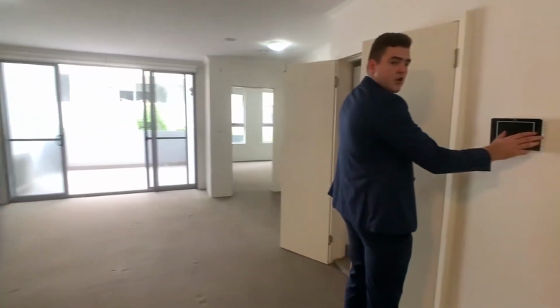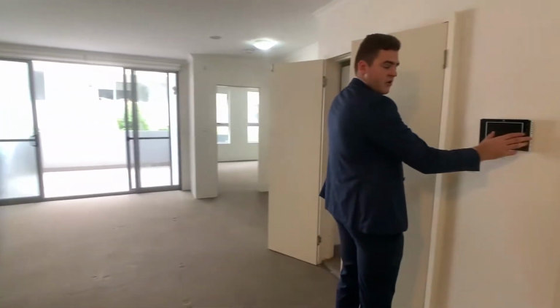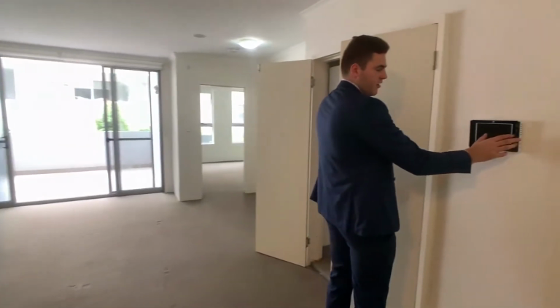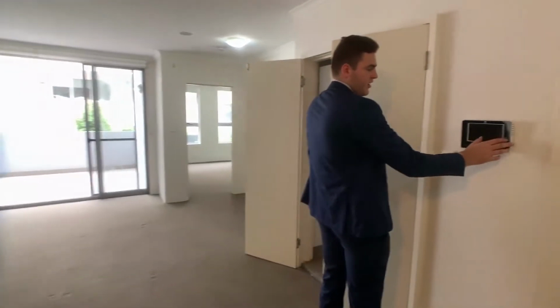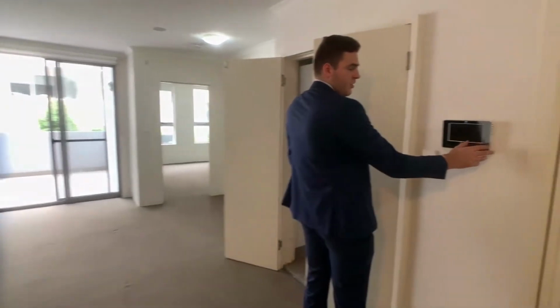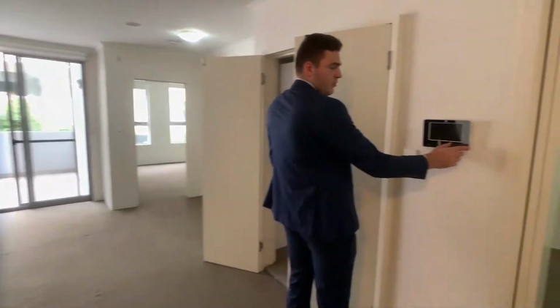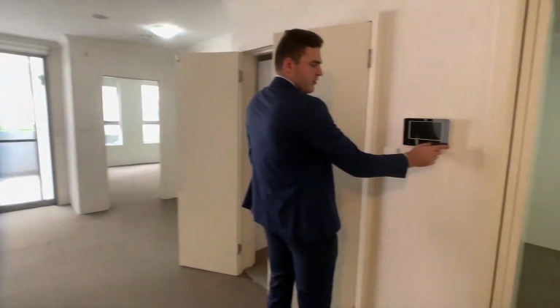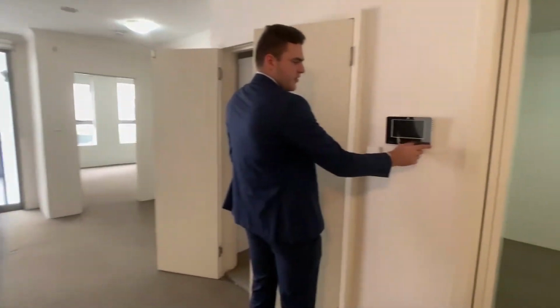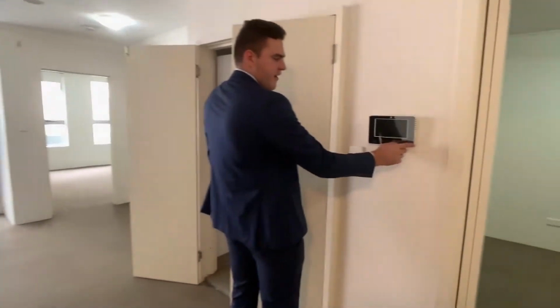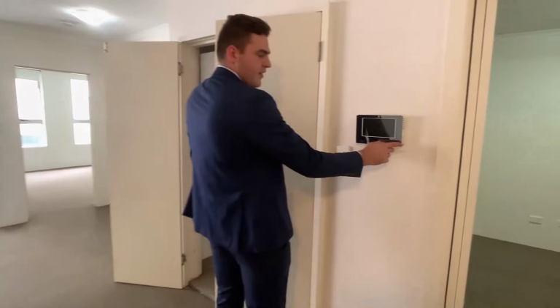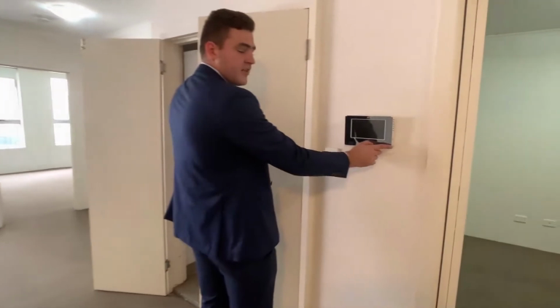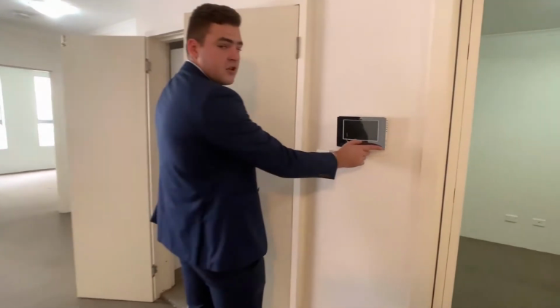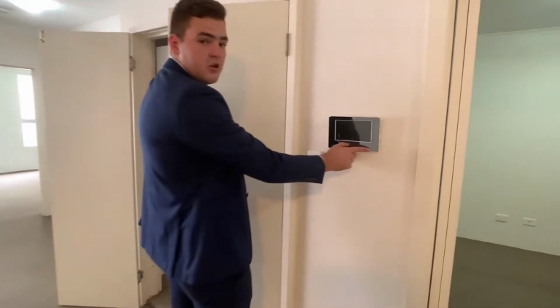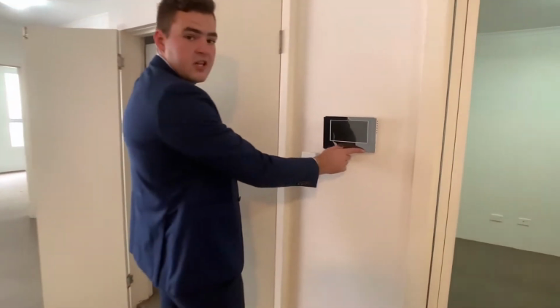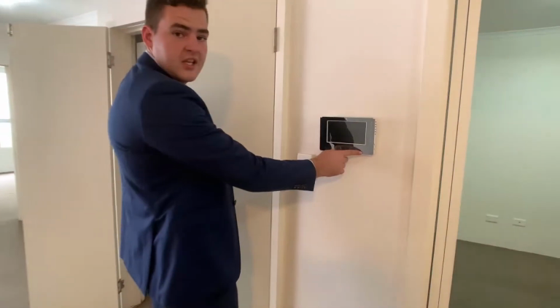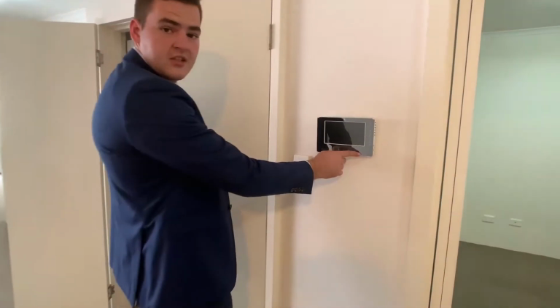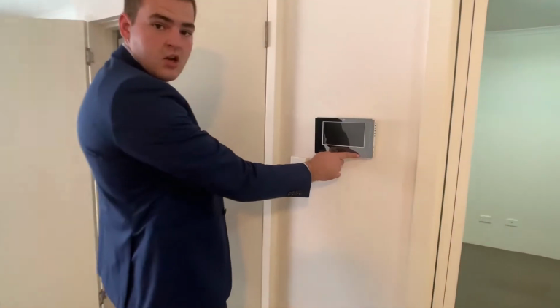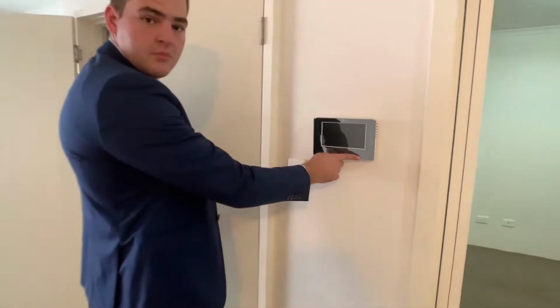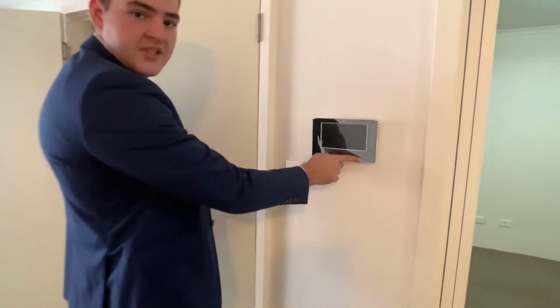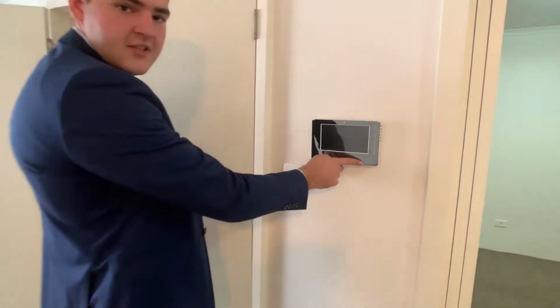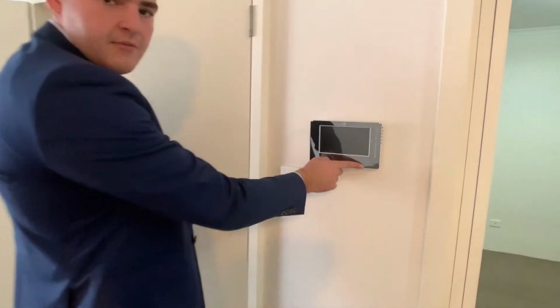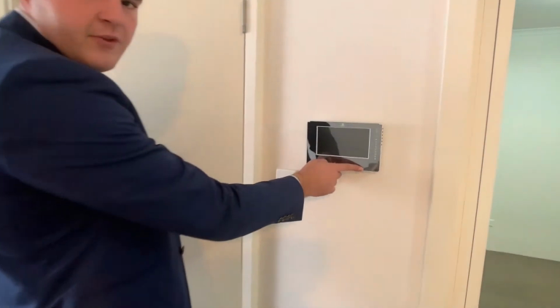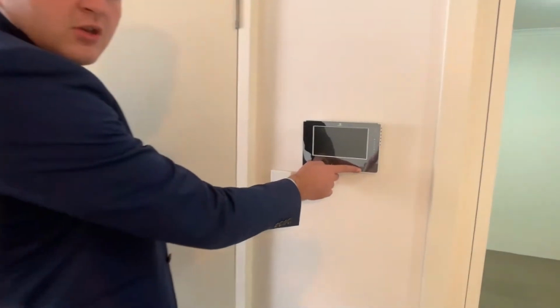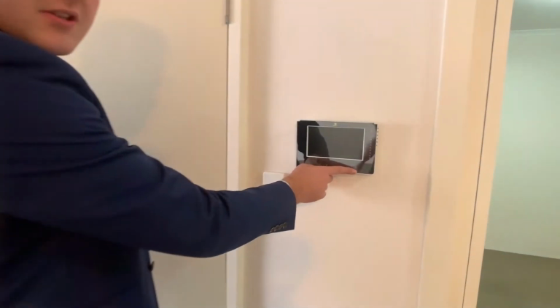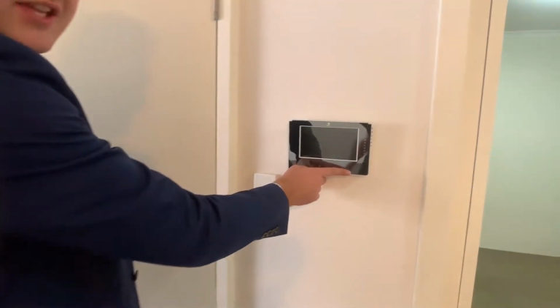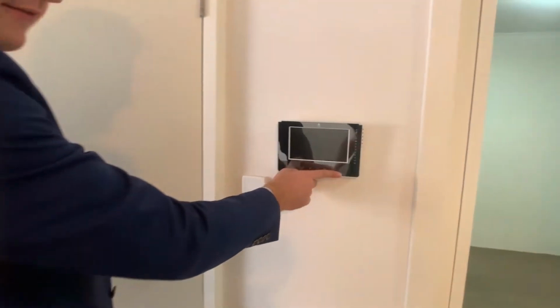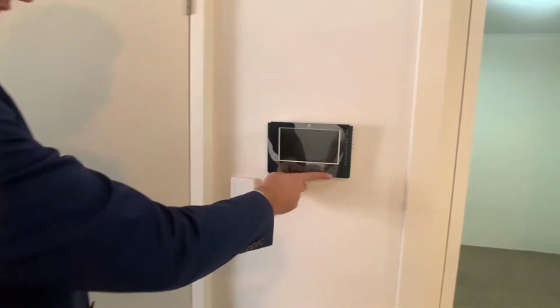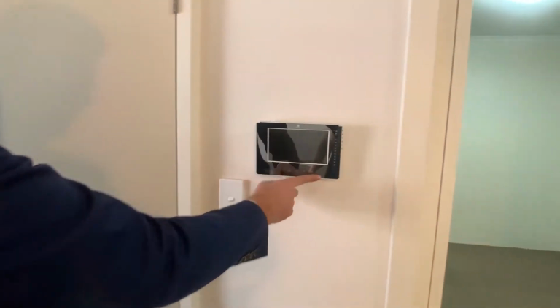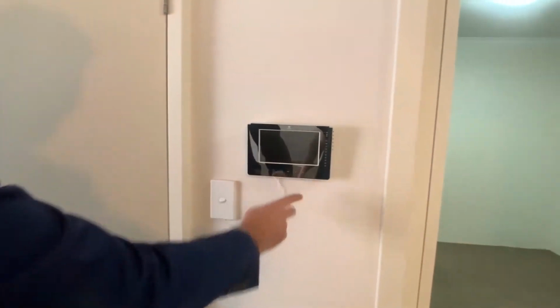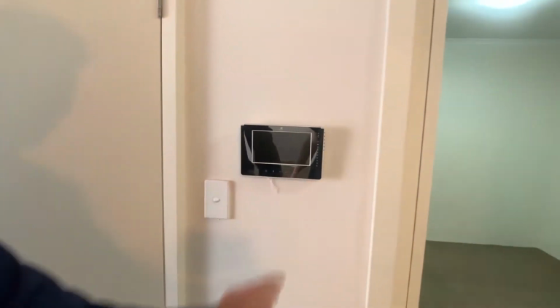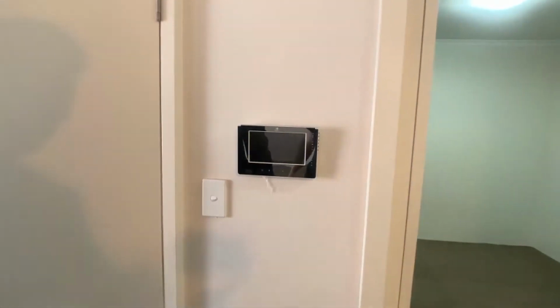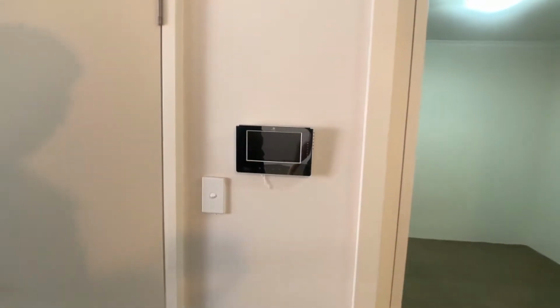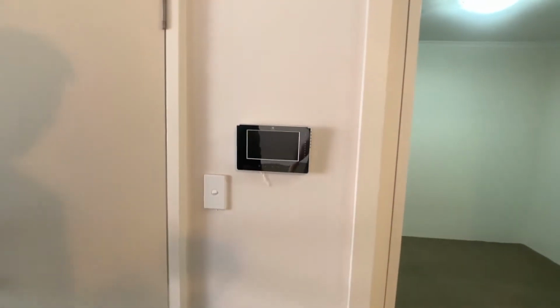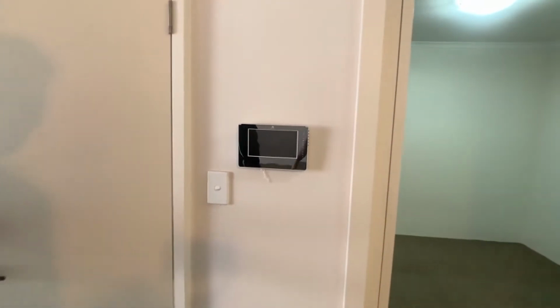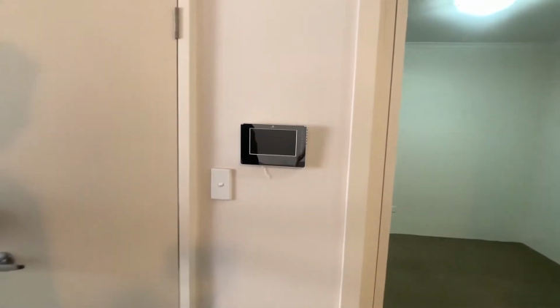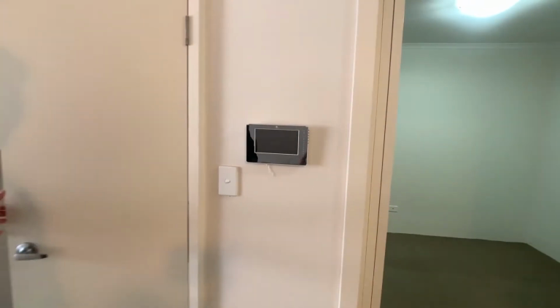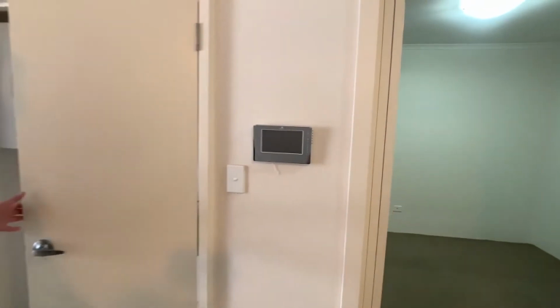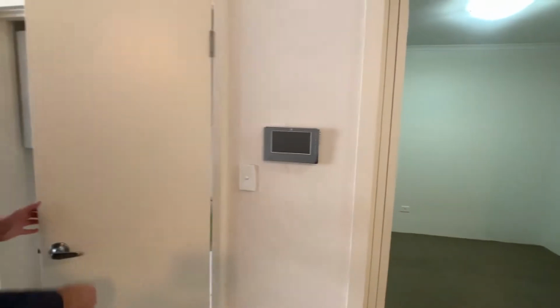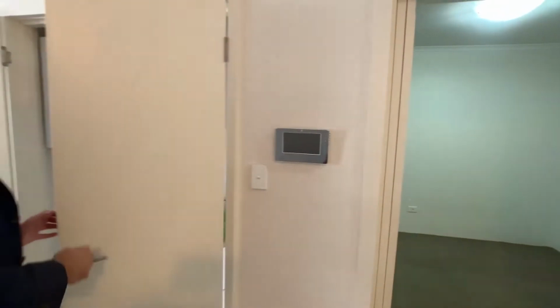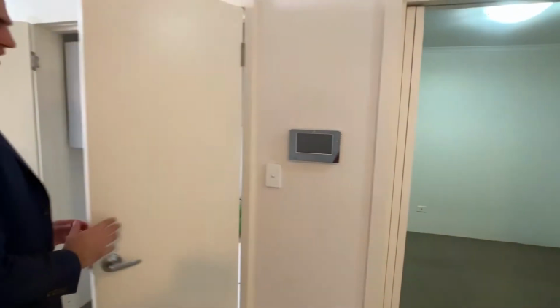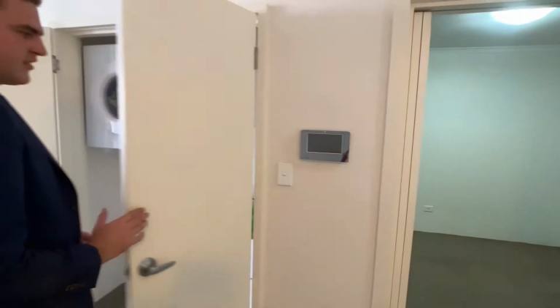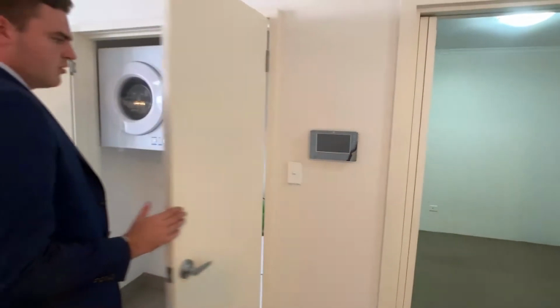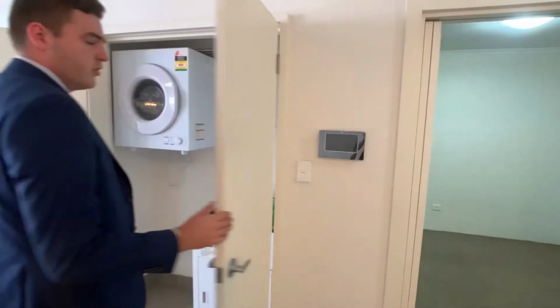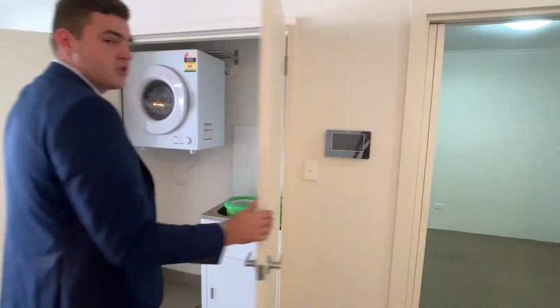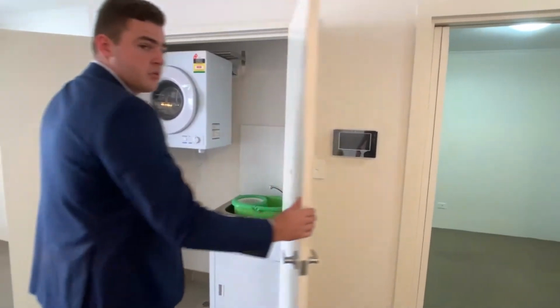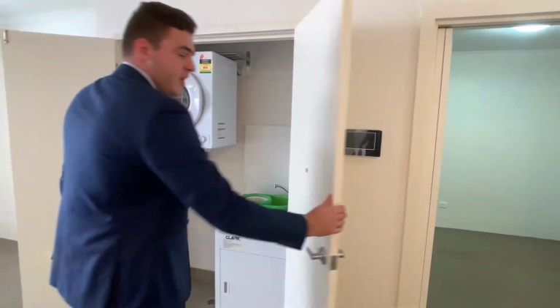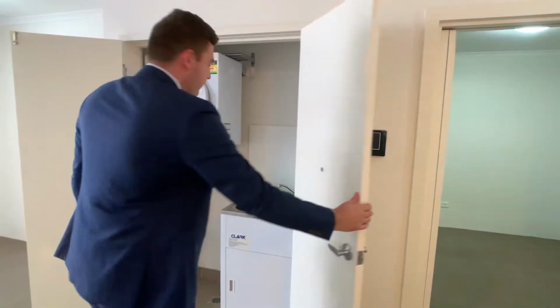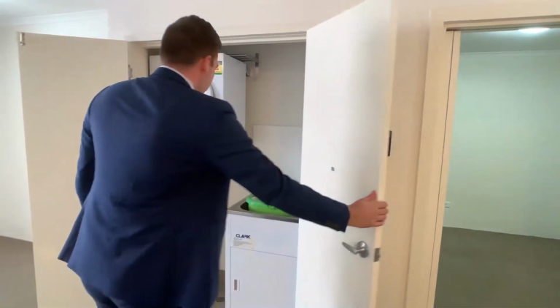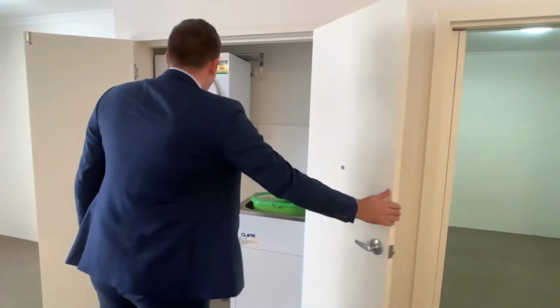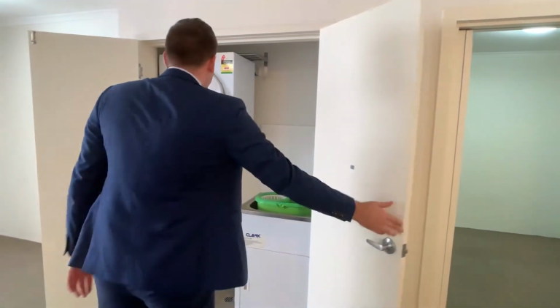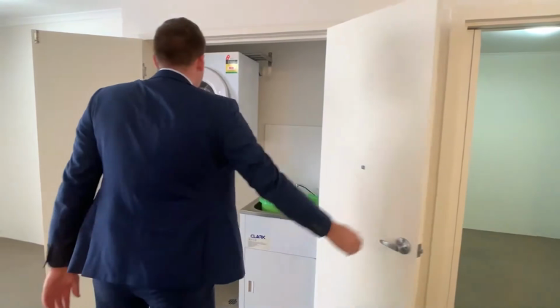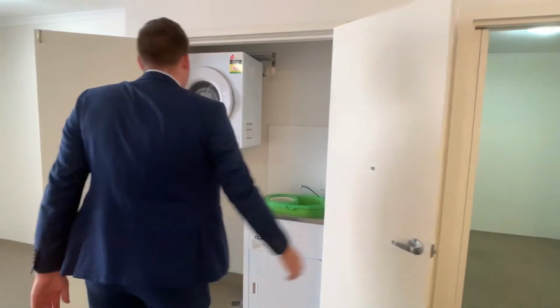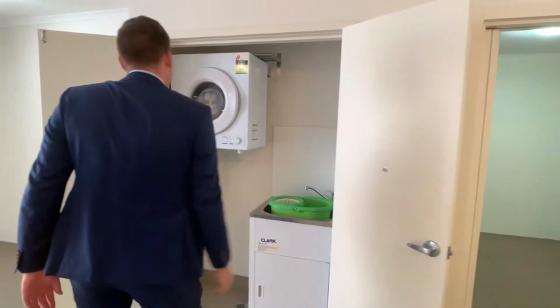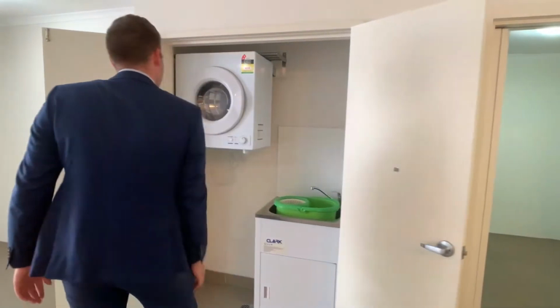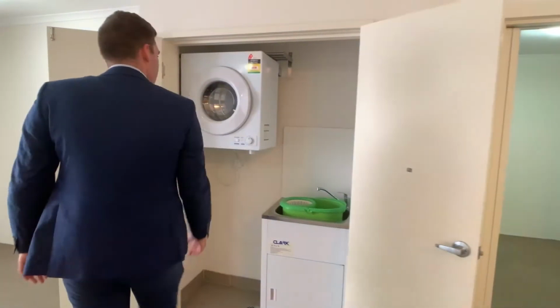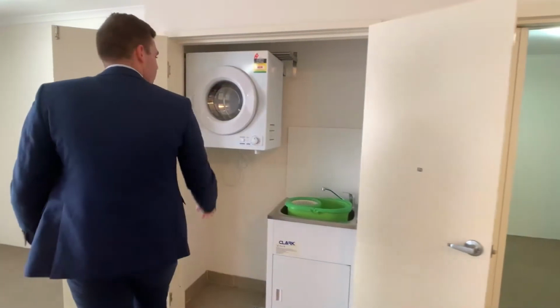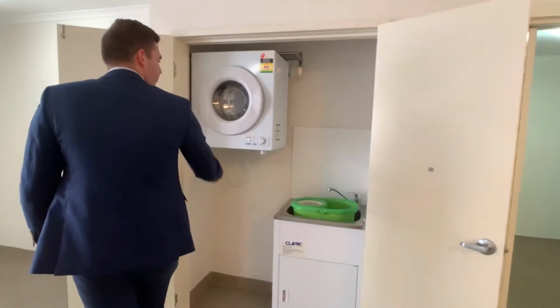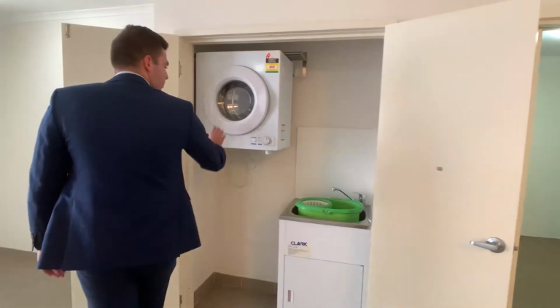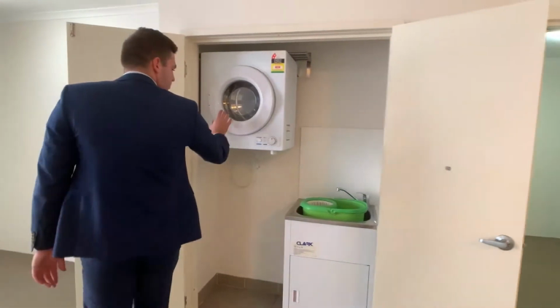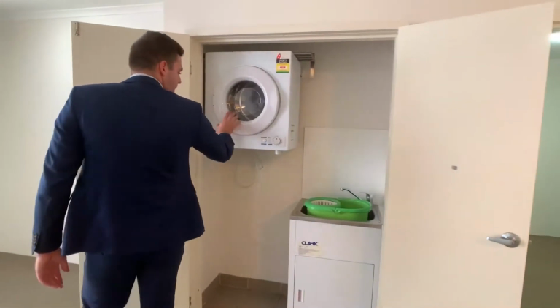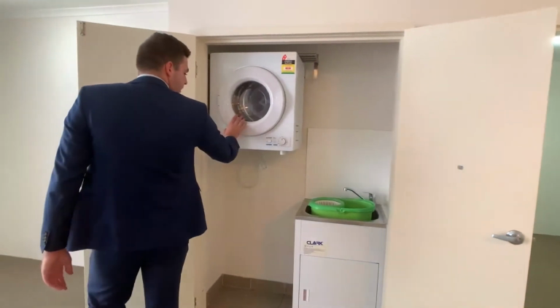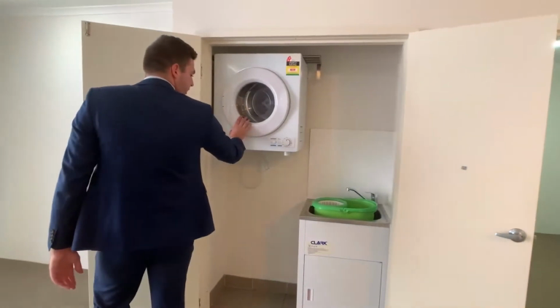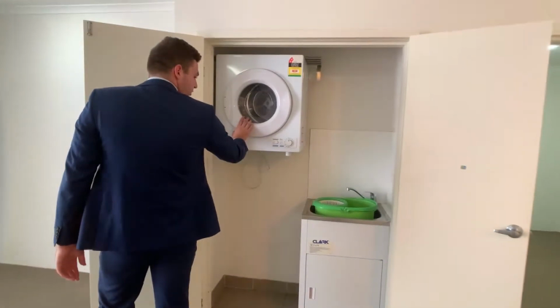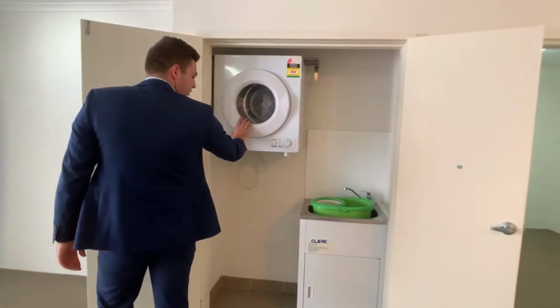Here we also have our security intercom system for your safety, next to which we have the laundry with the dryer included.